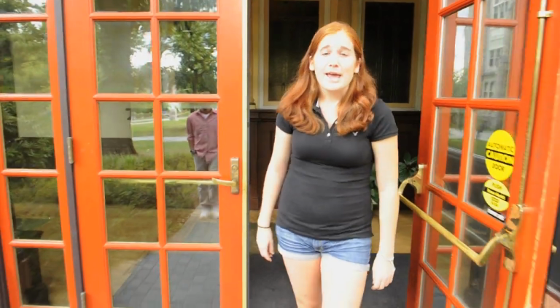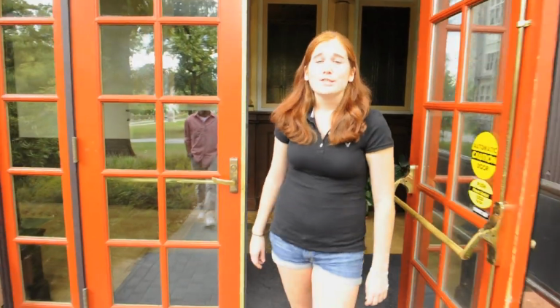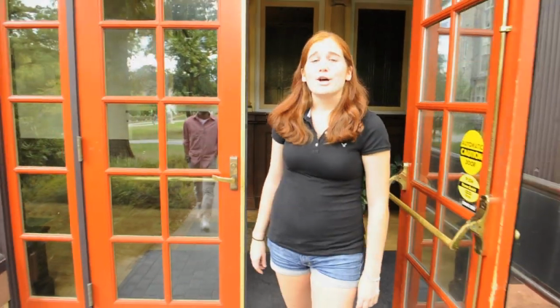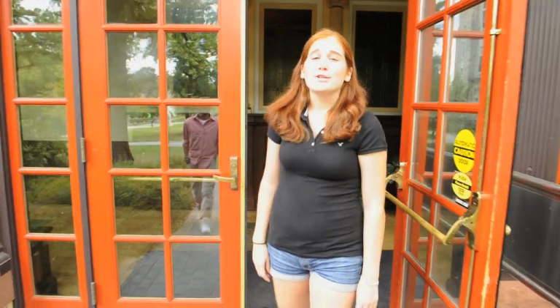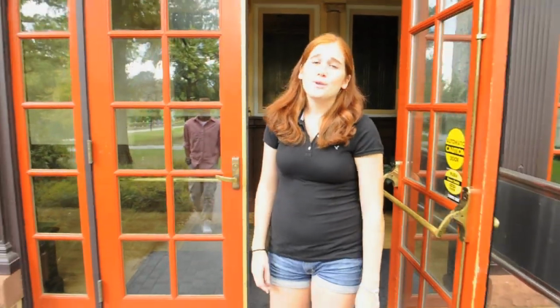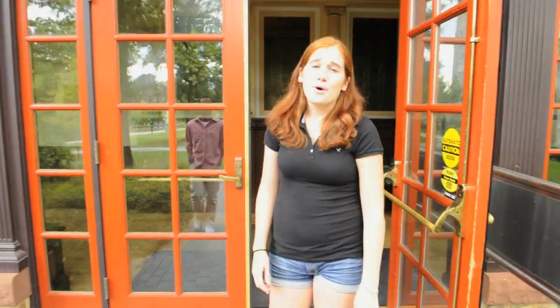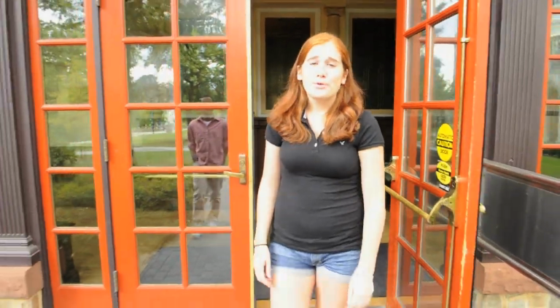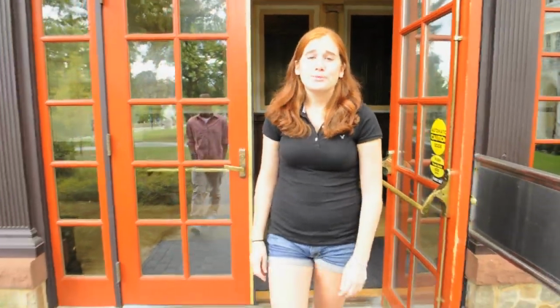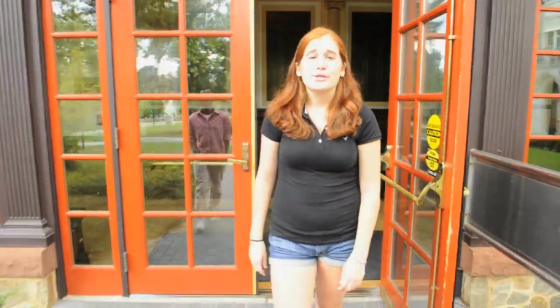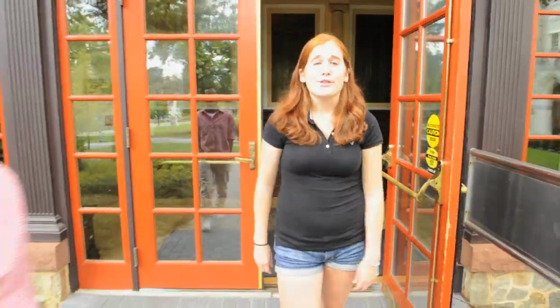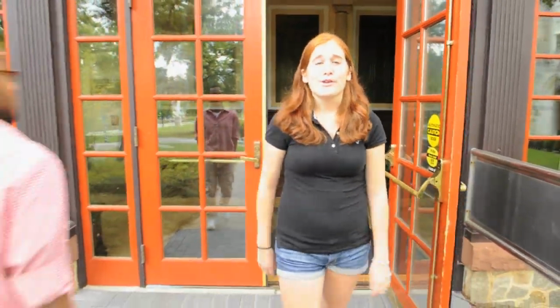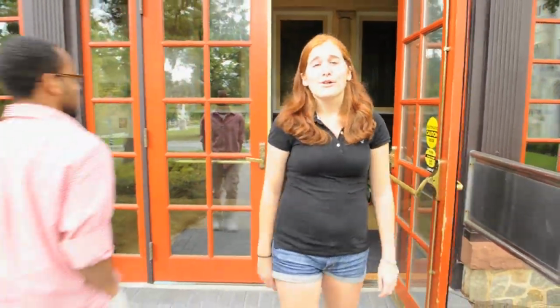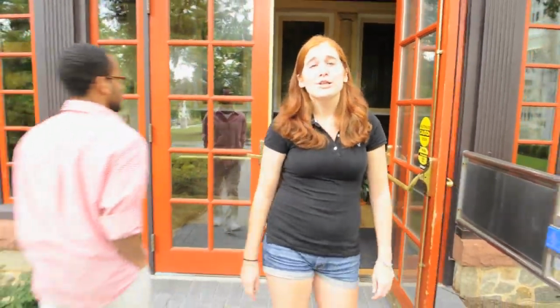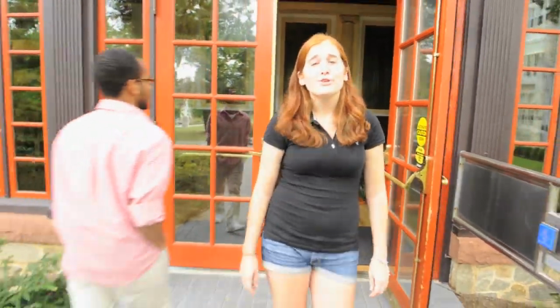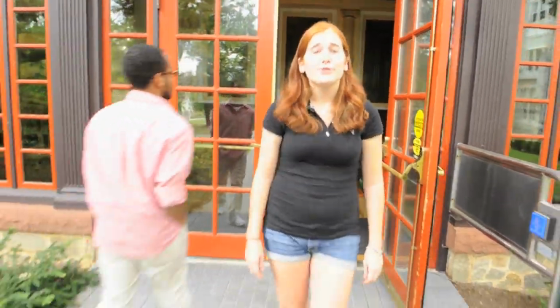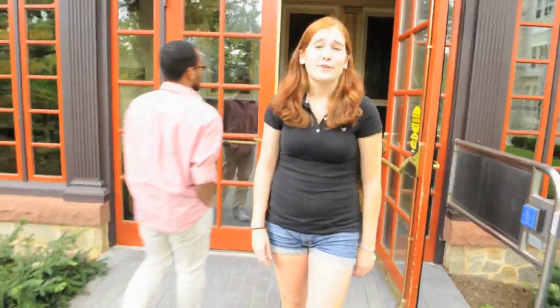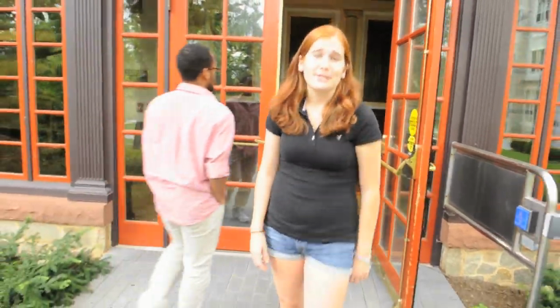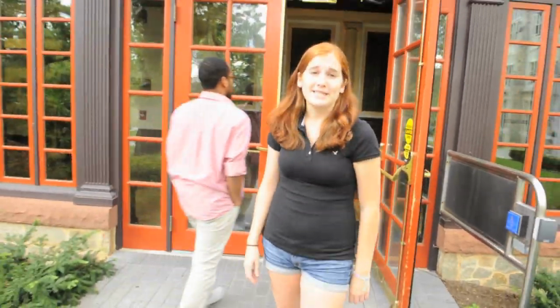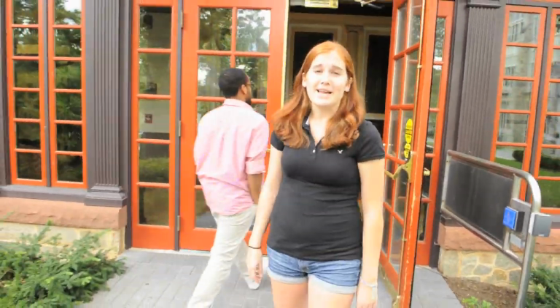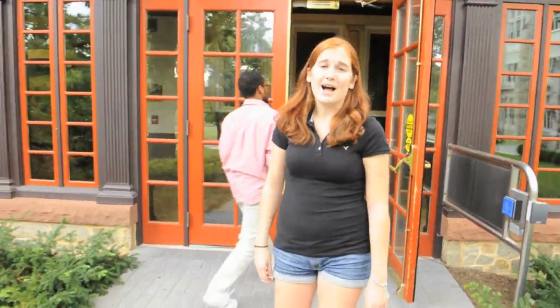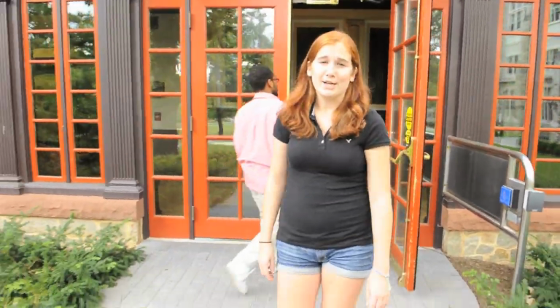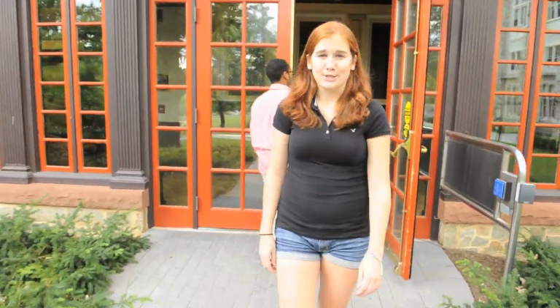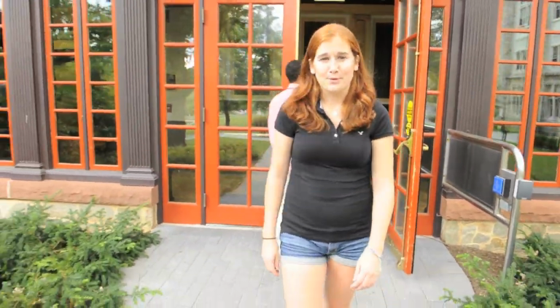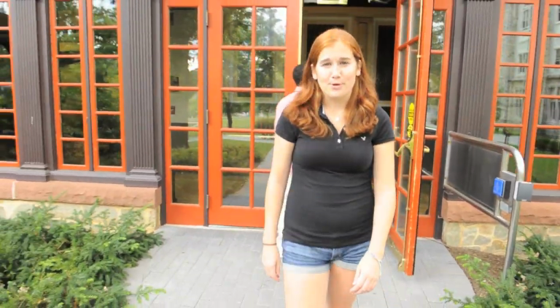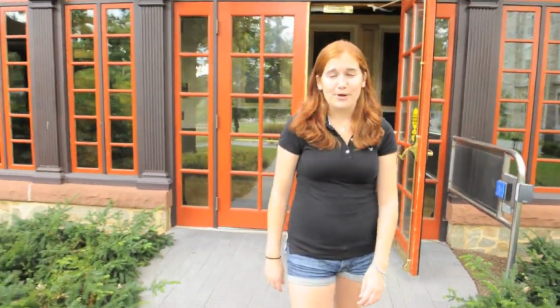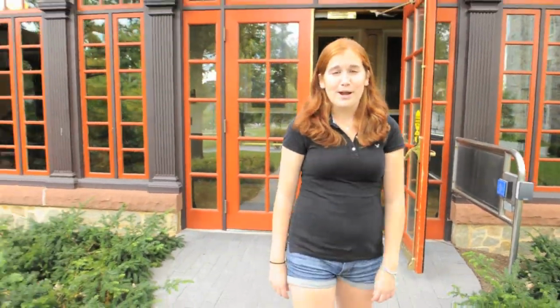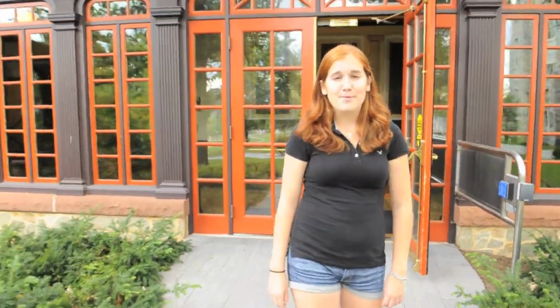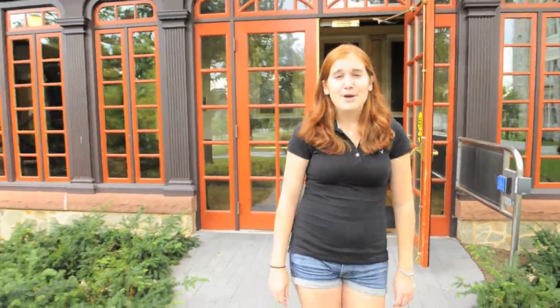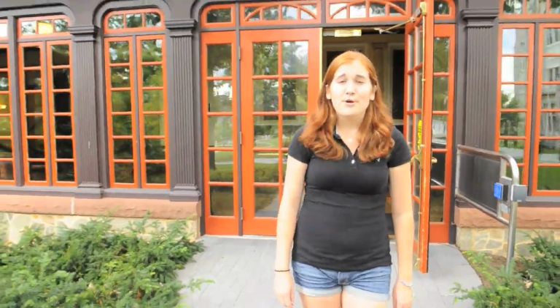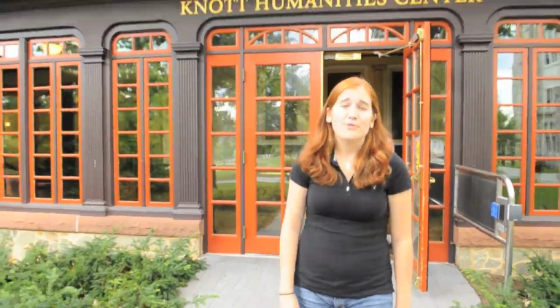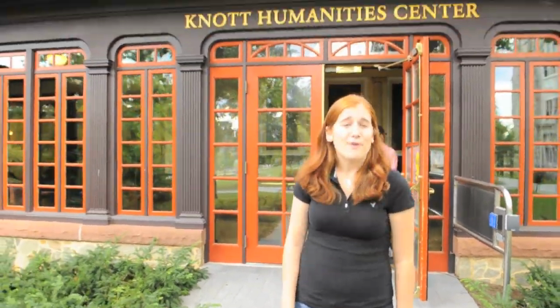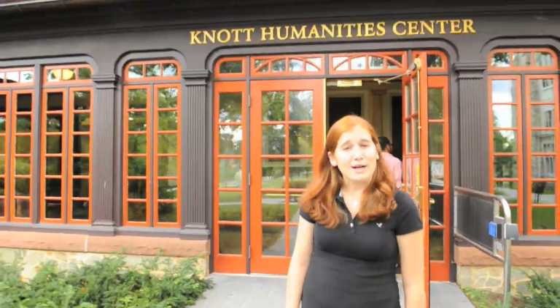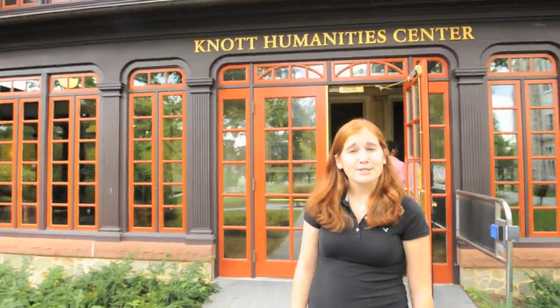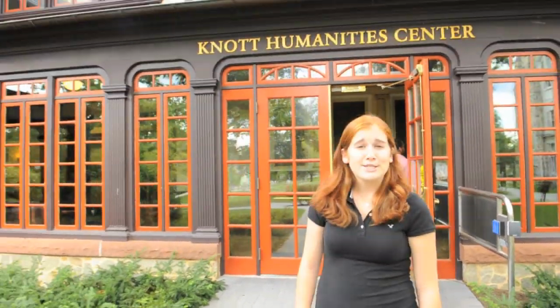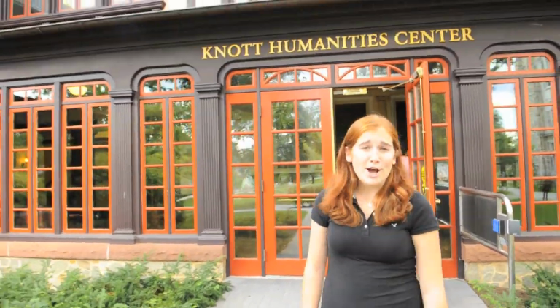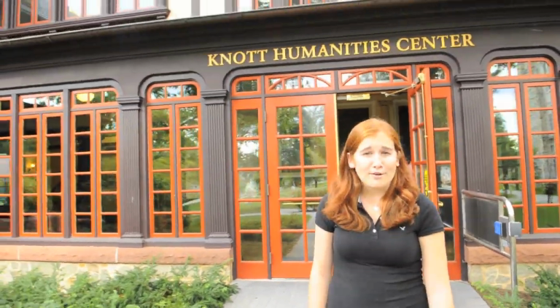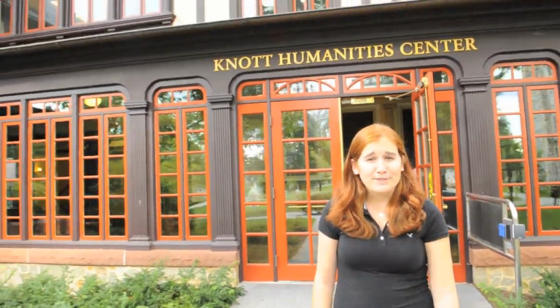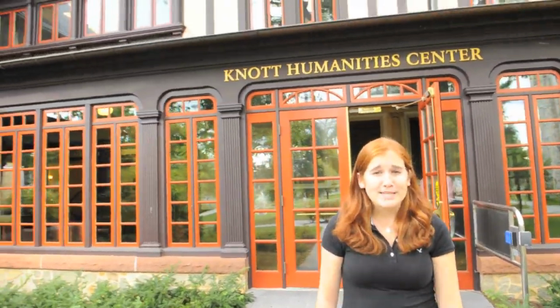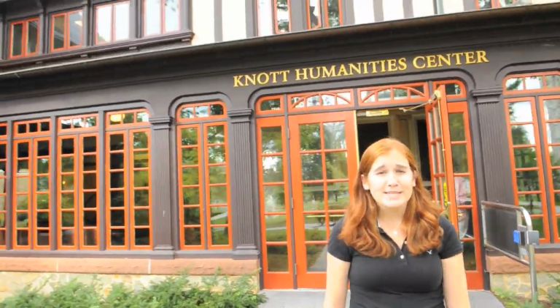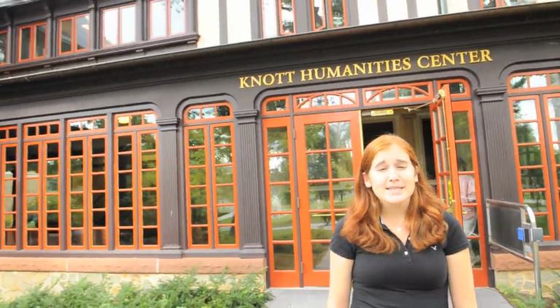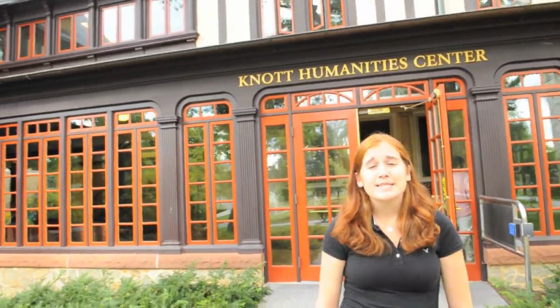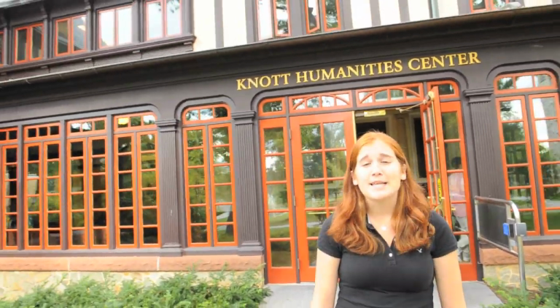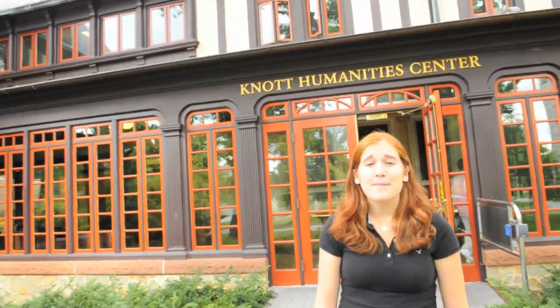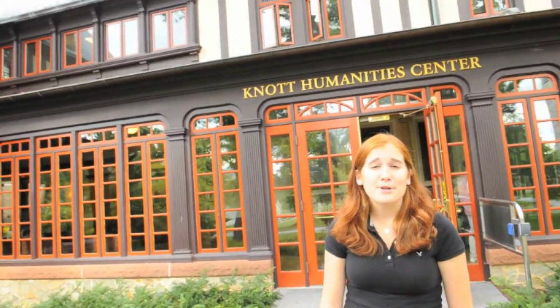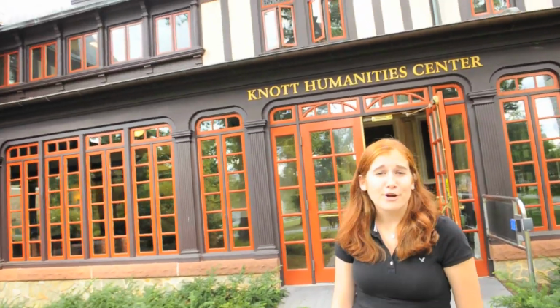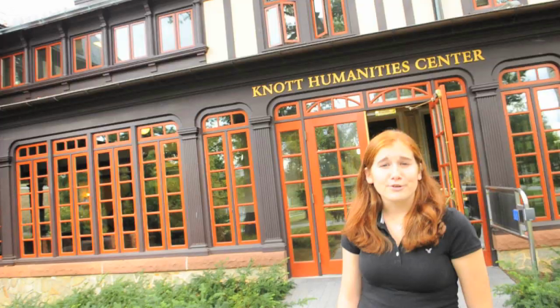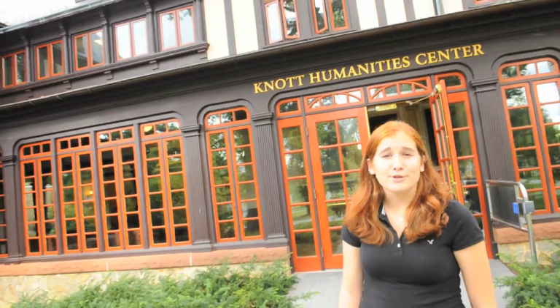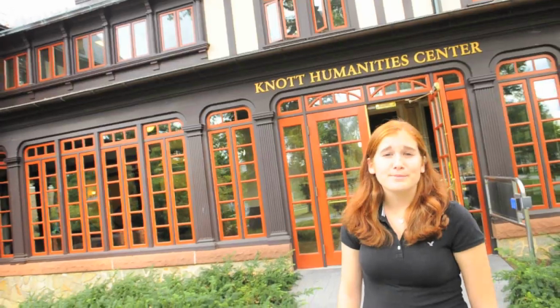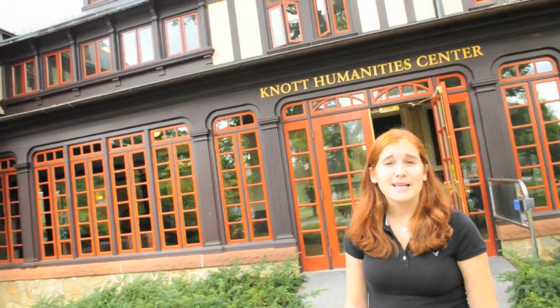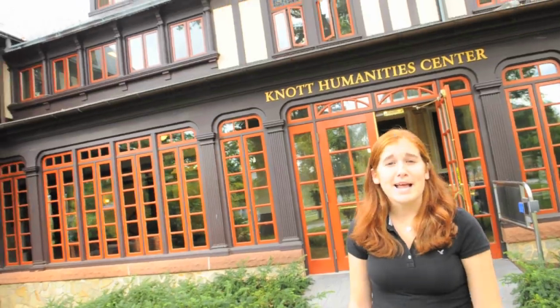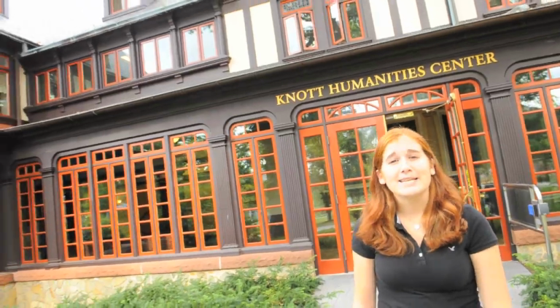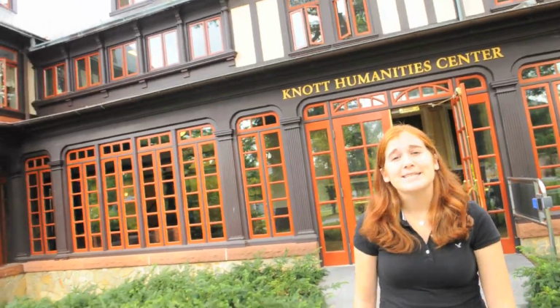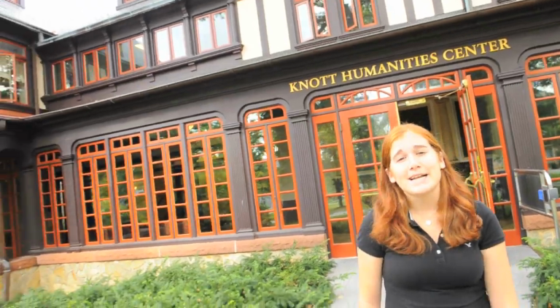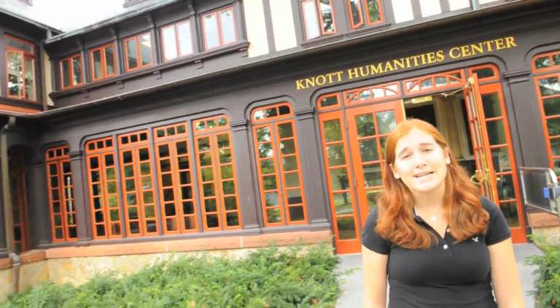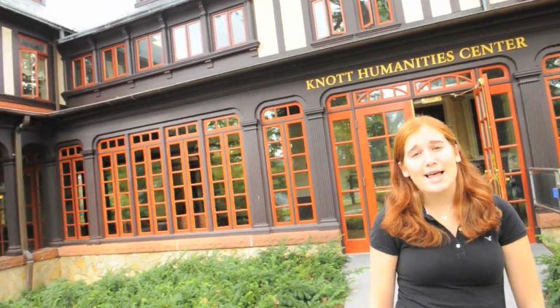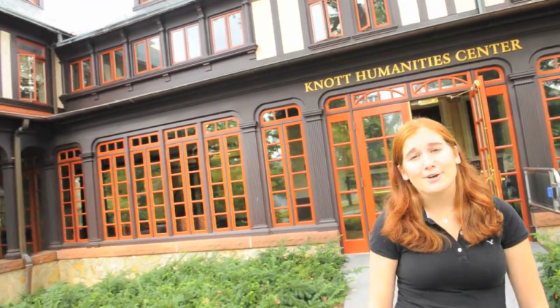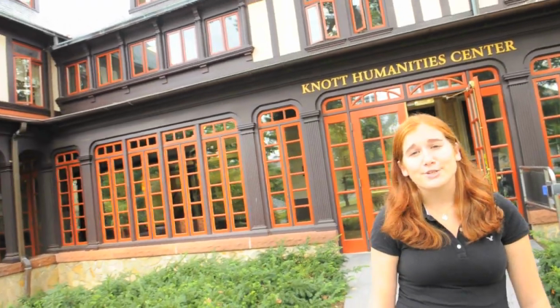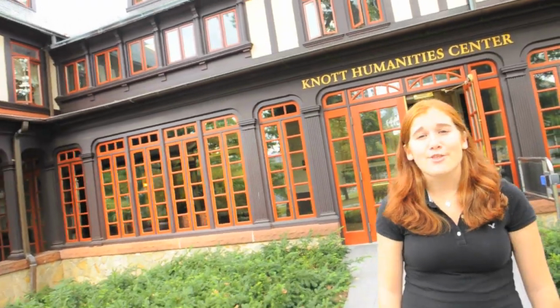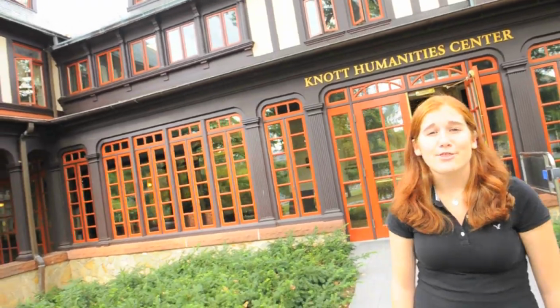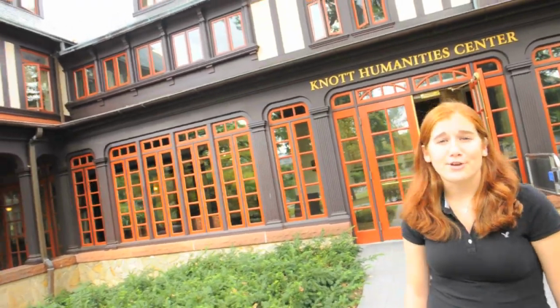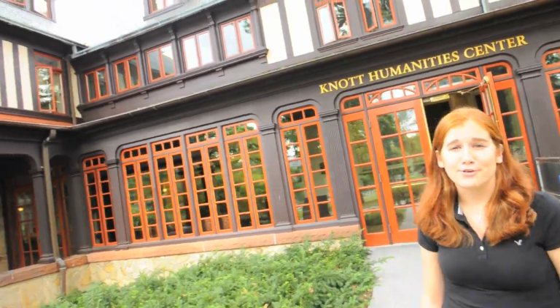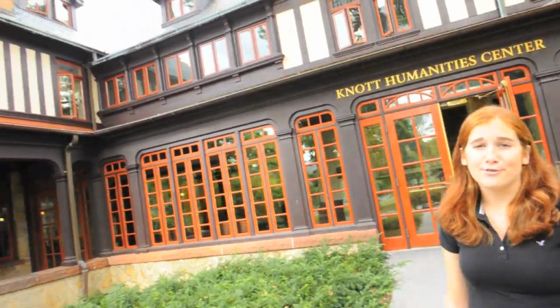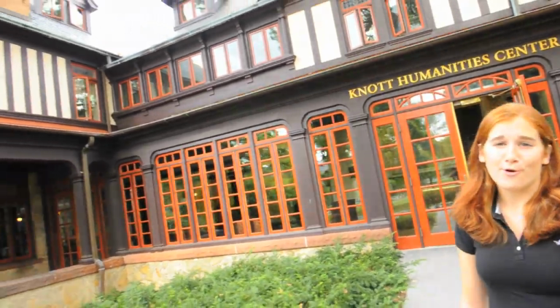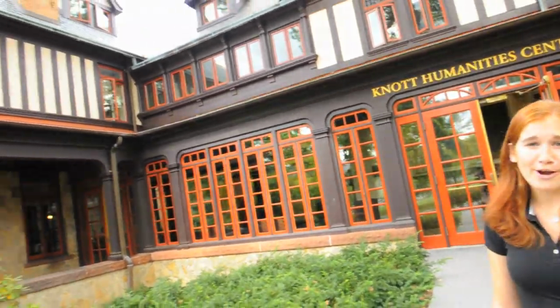It's also home to the Loyola University Honors Program, with faculty offices, seminar rooms, and a study lounge on the third floor.